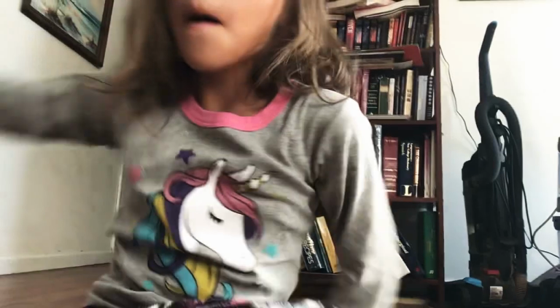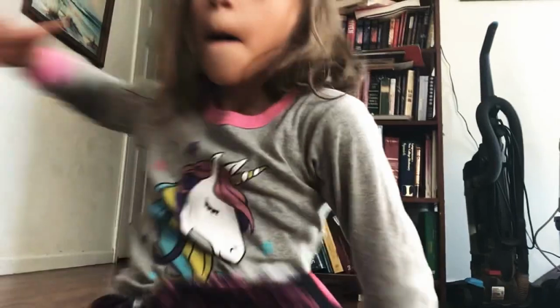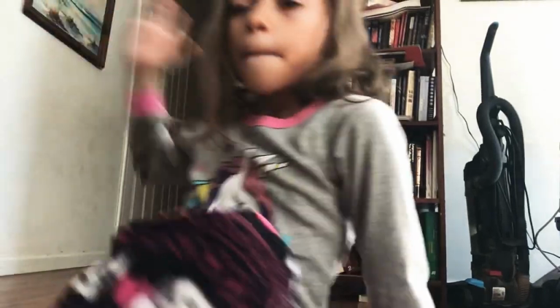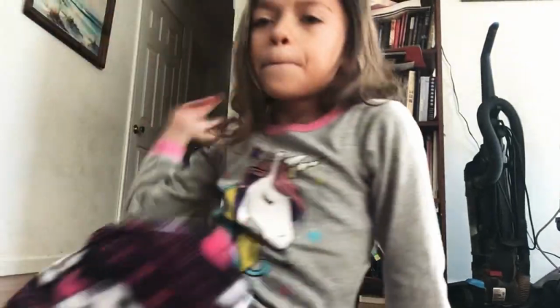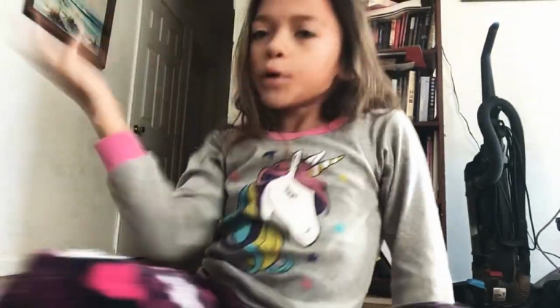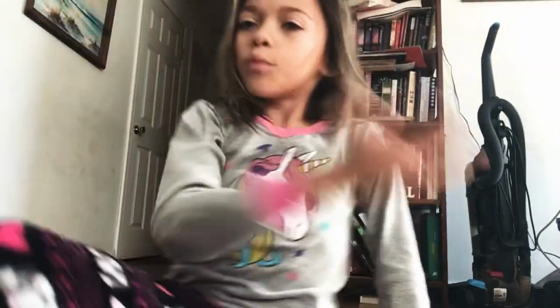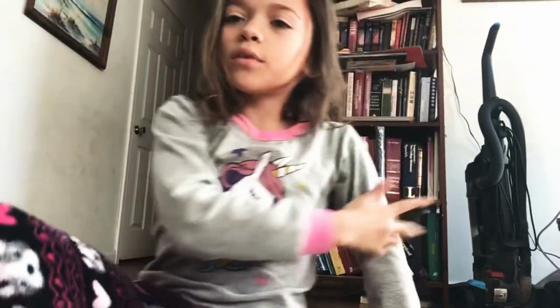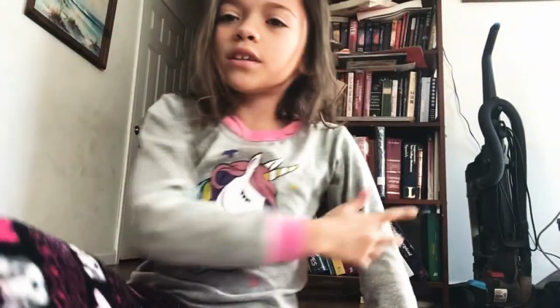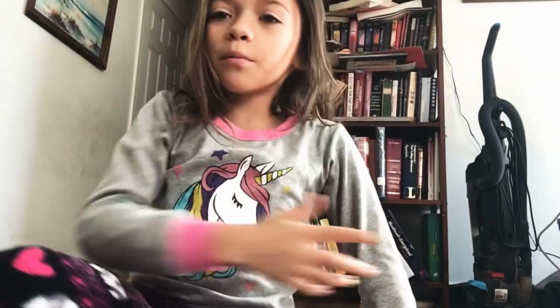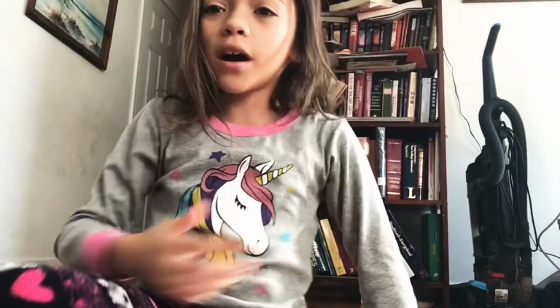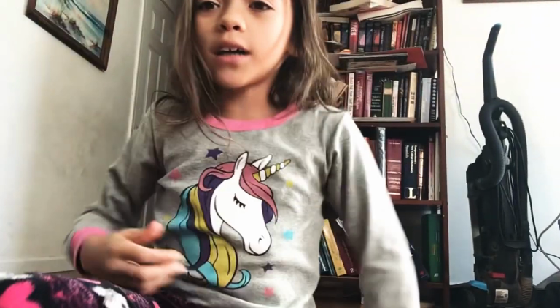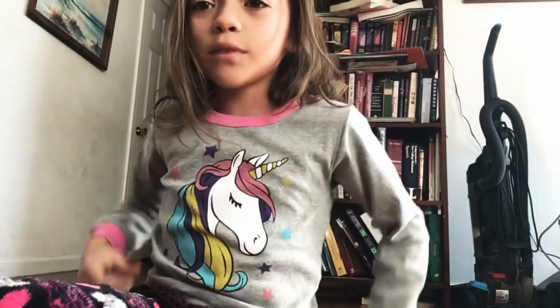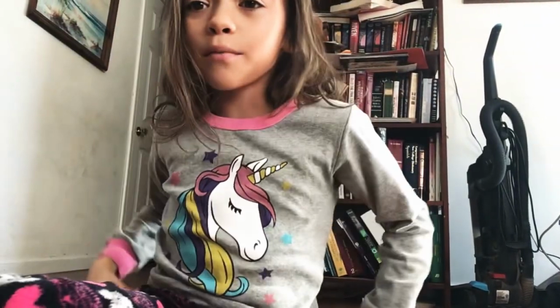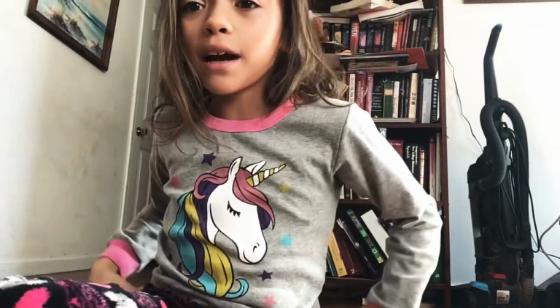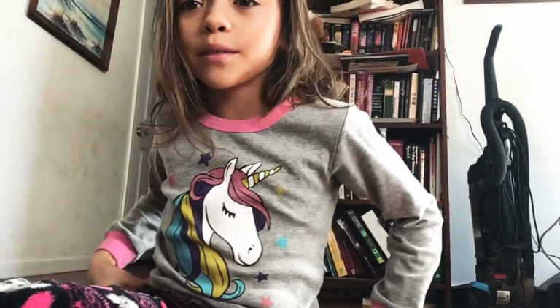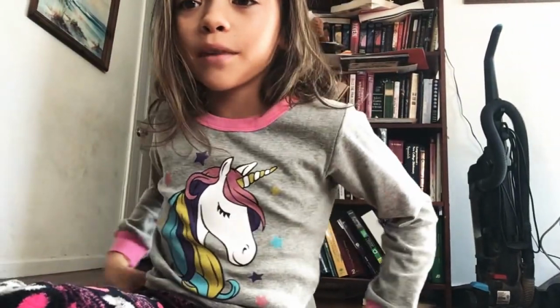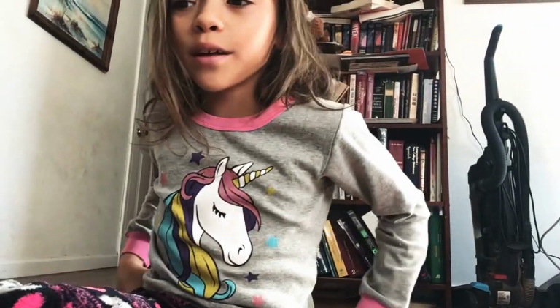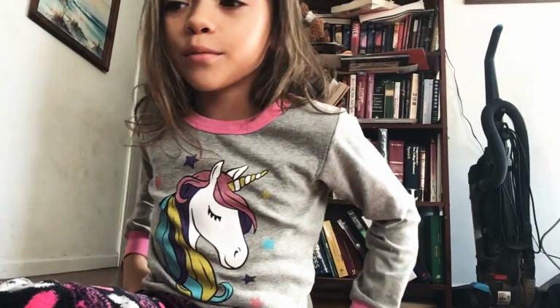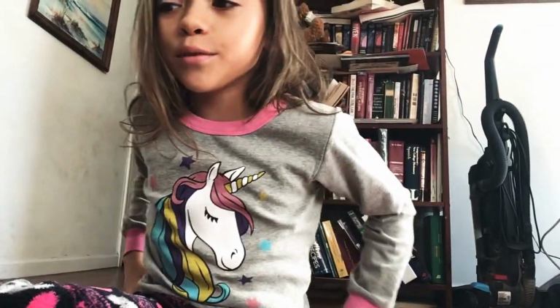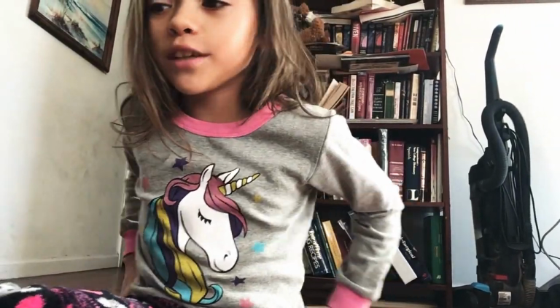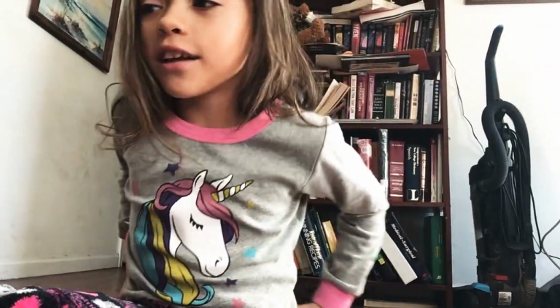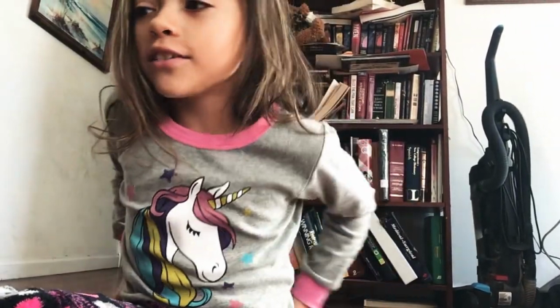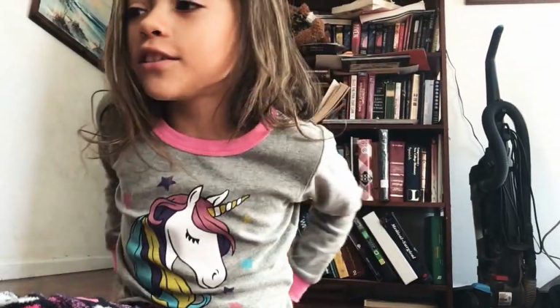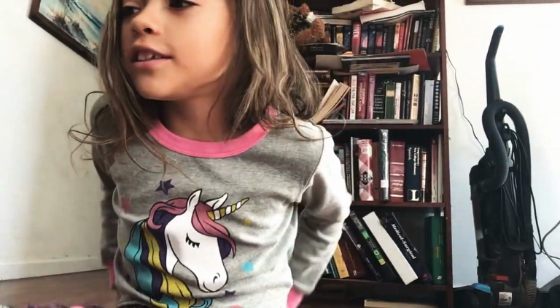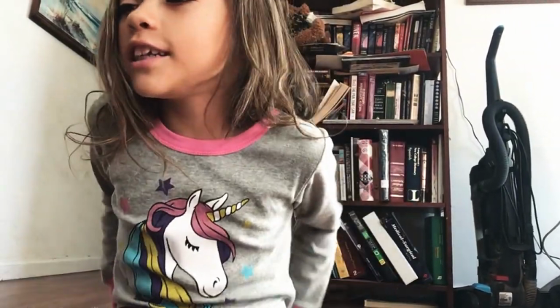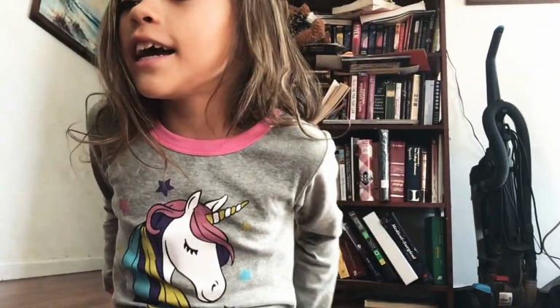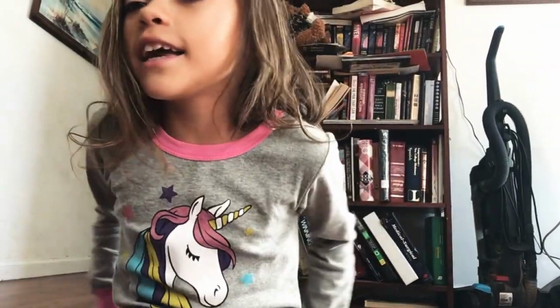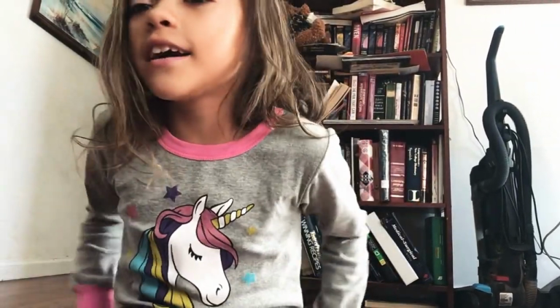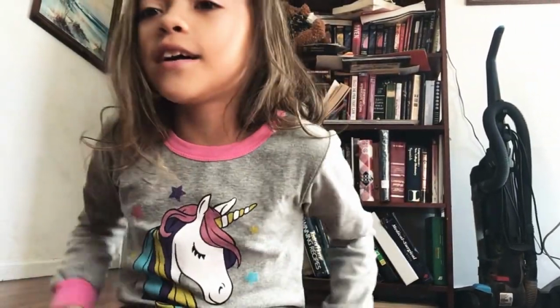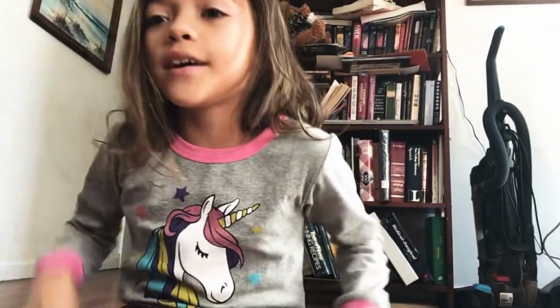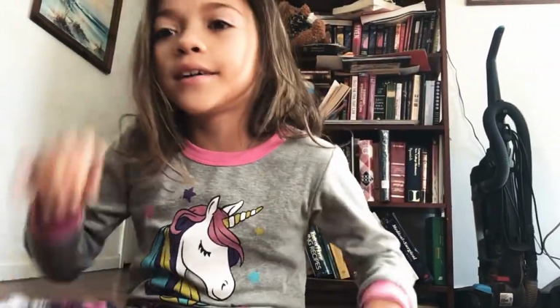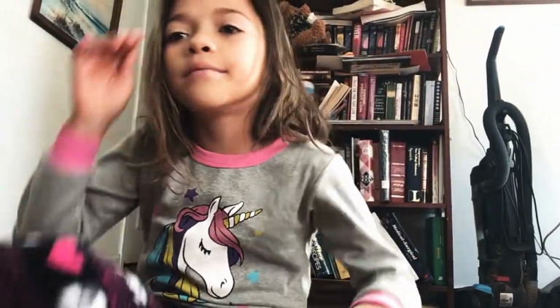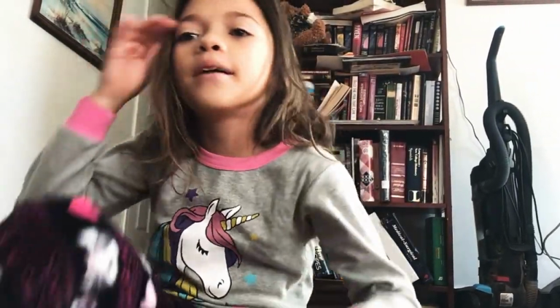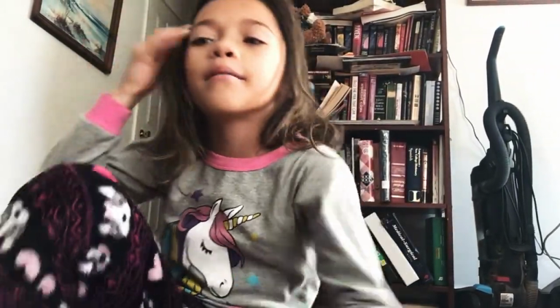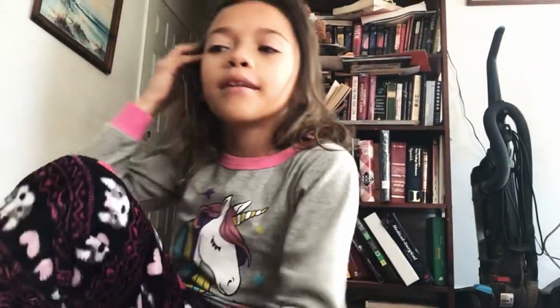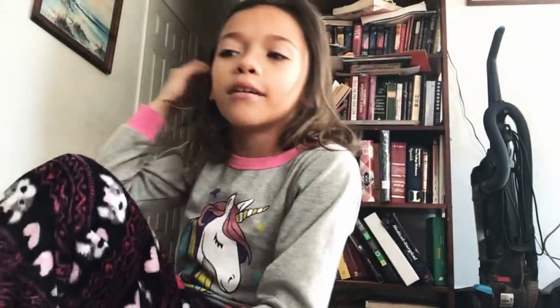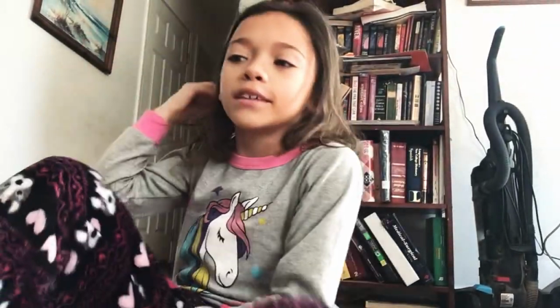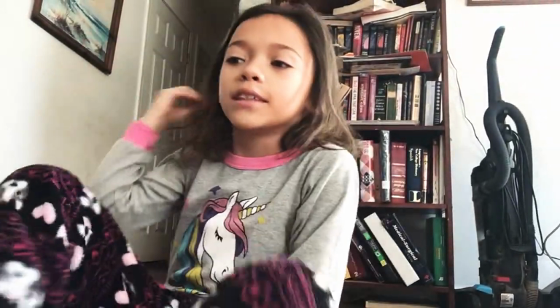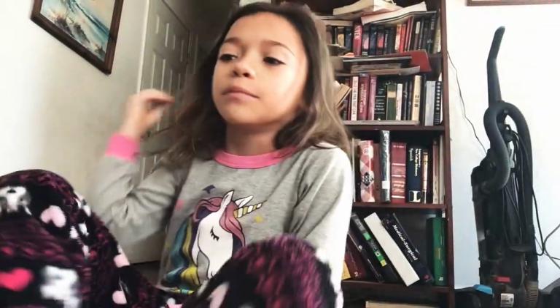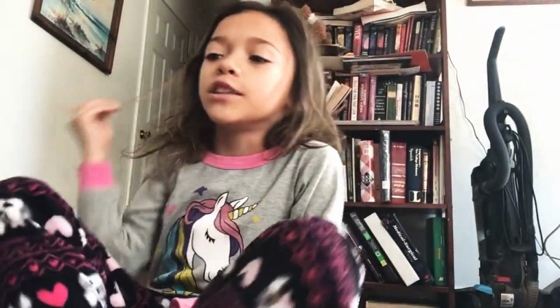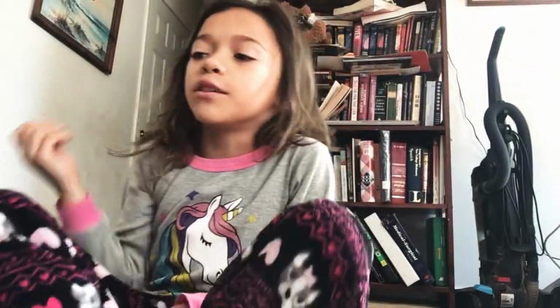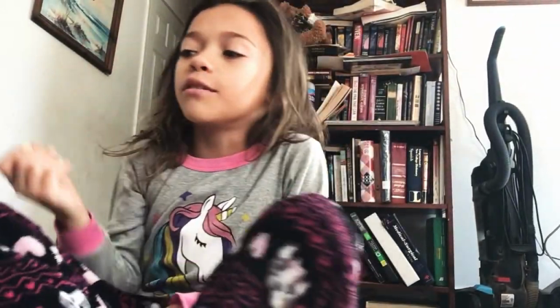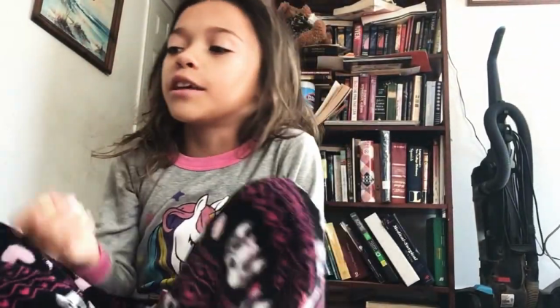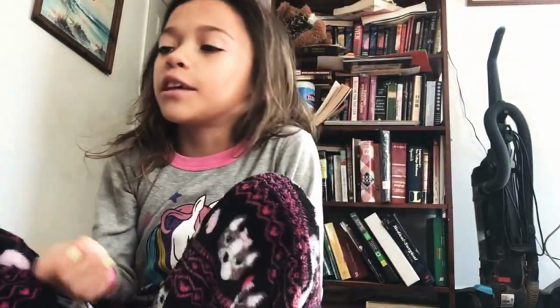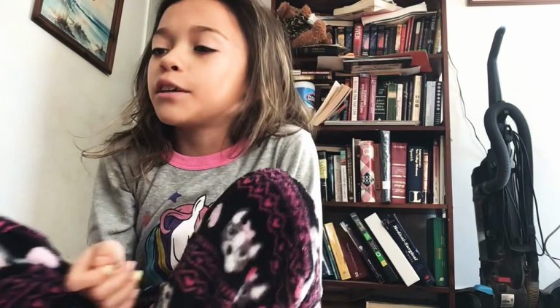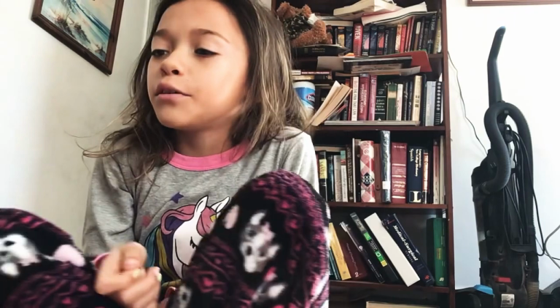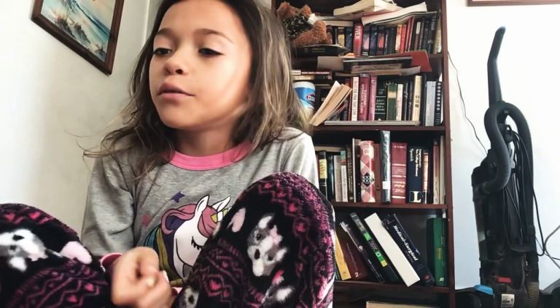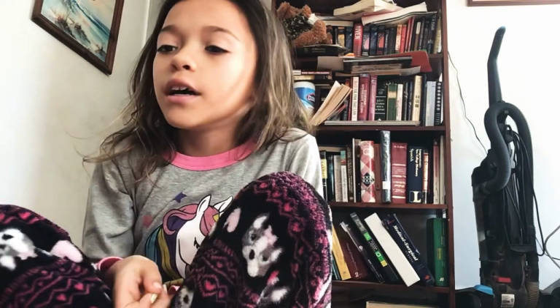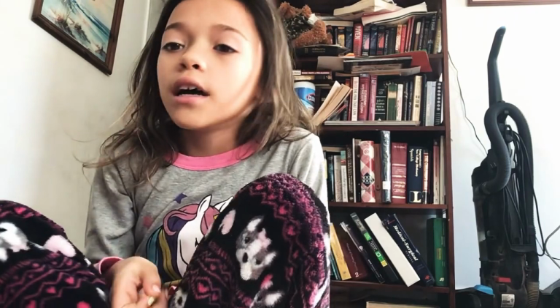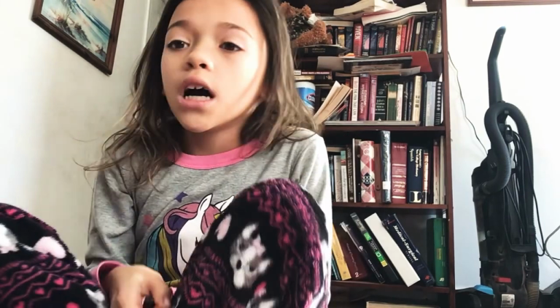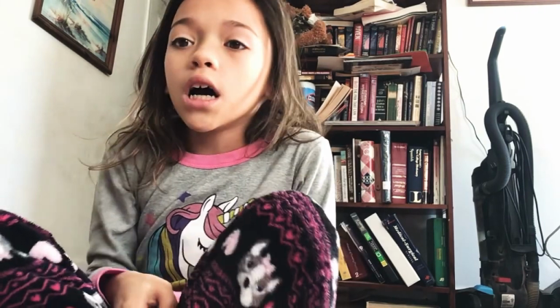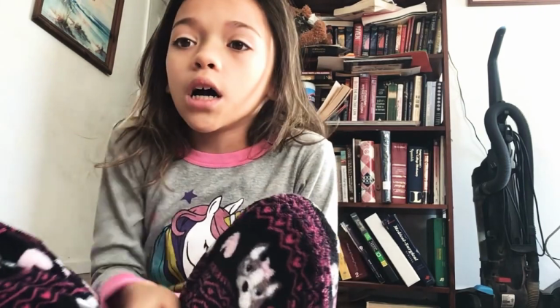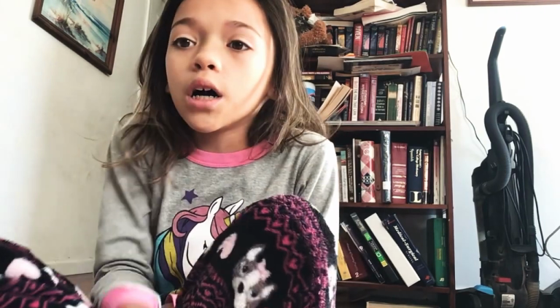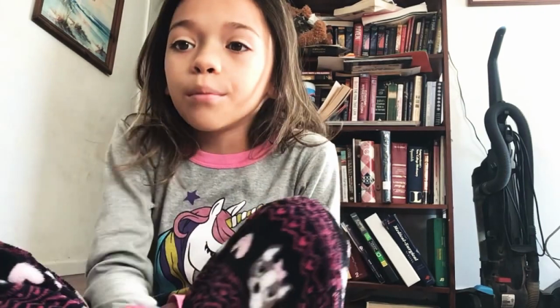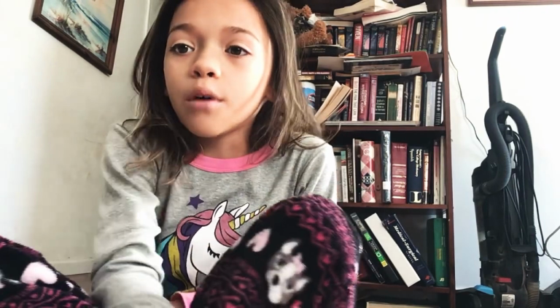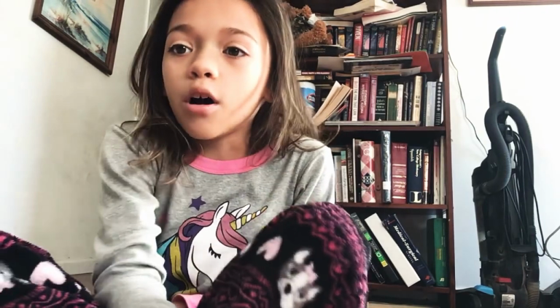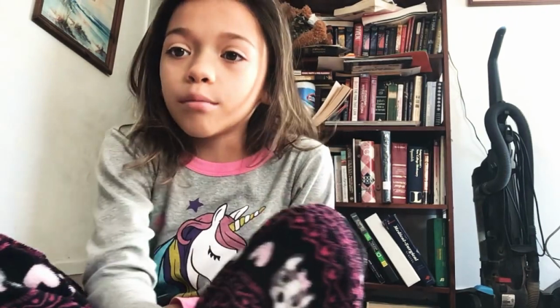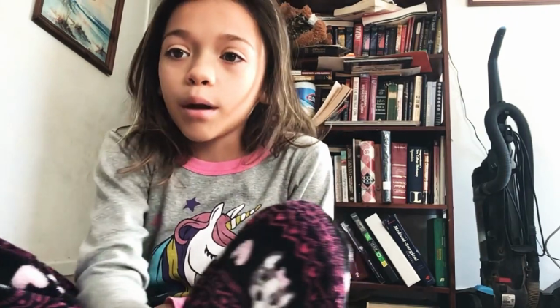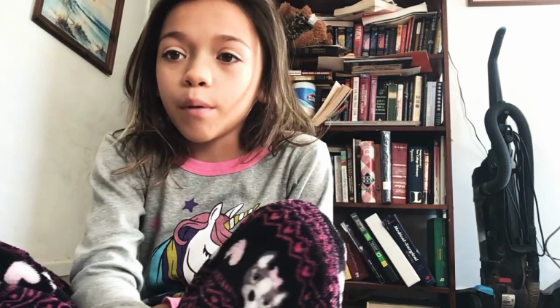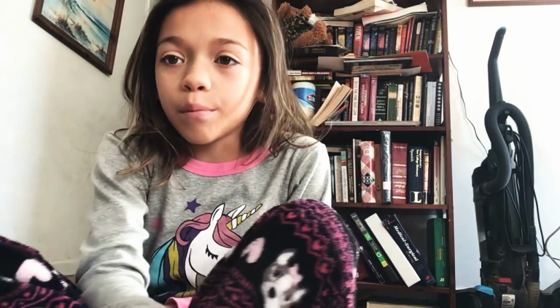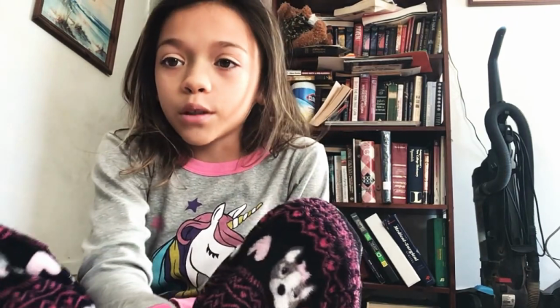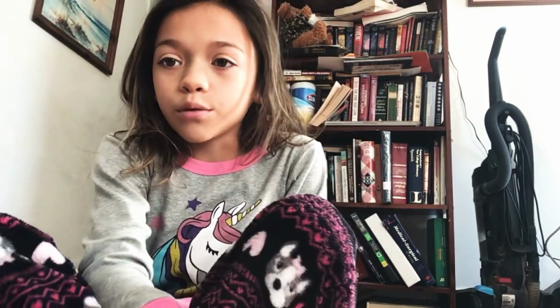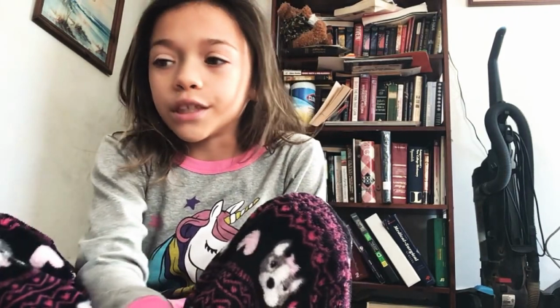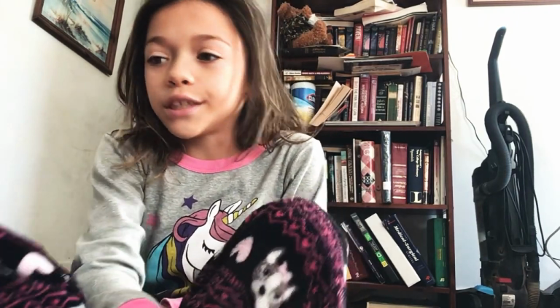Boom! What's up guys? Welcome back to my YouTube channel. So today I'm going to be showing you all of my paper squishies.